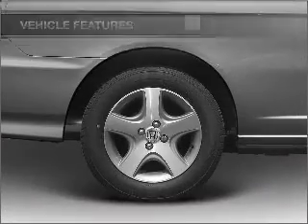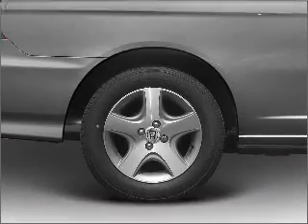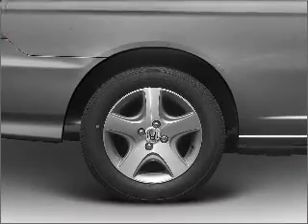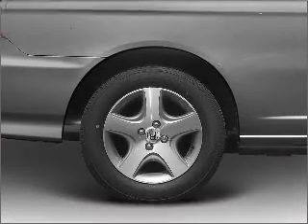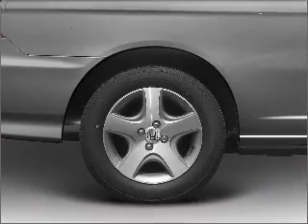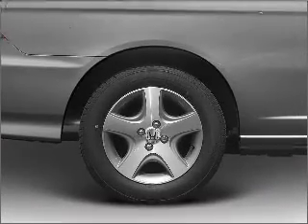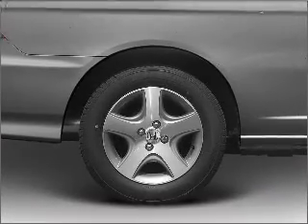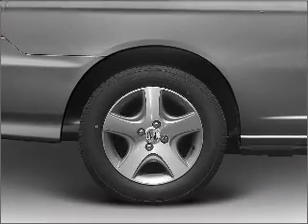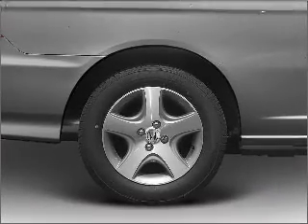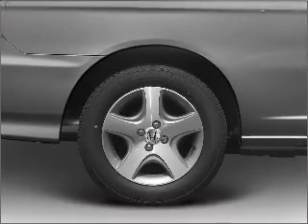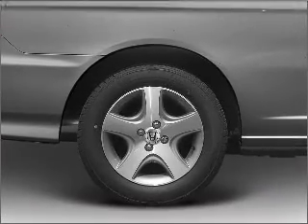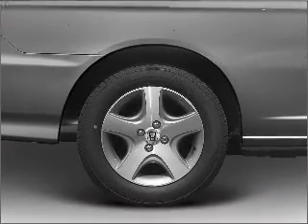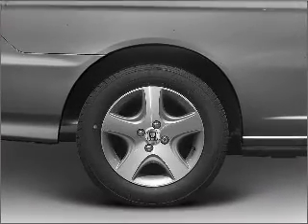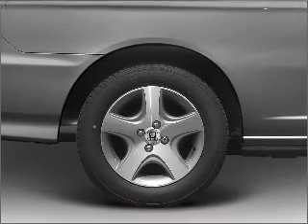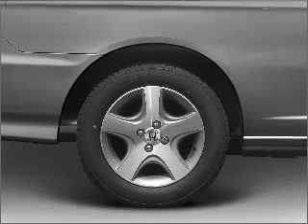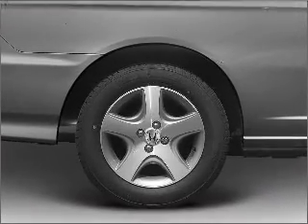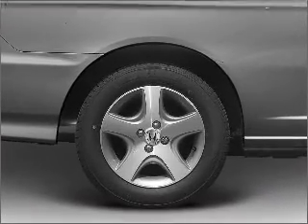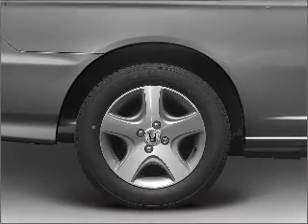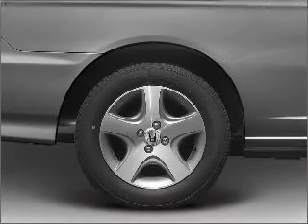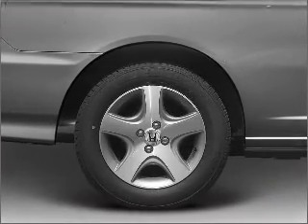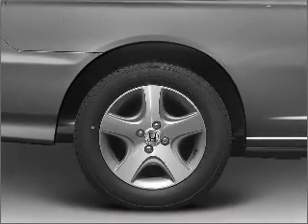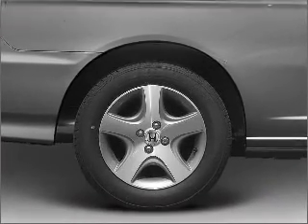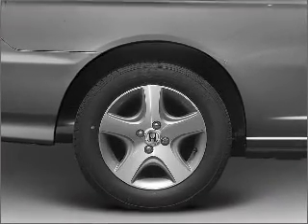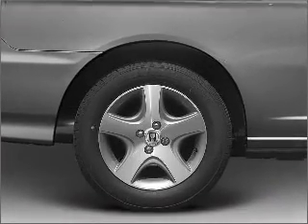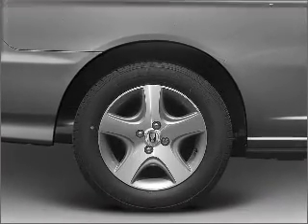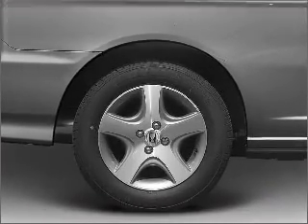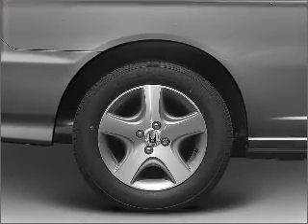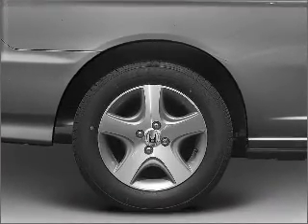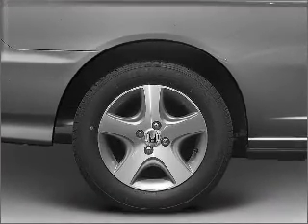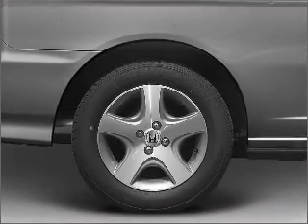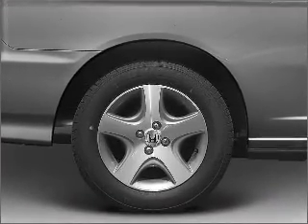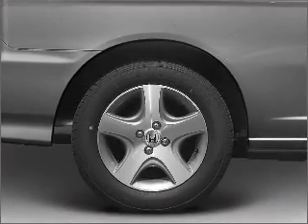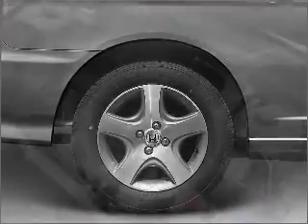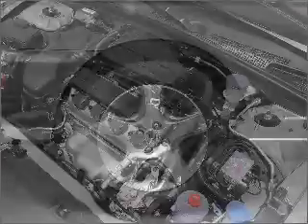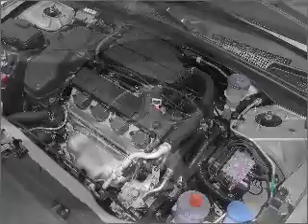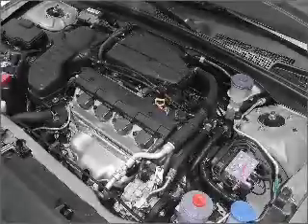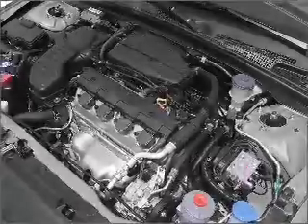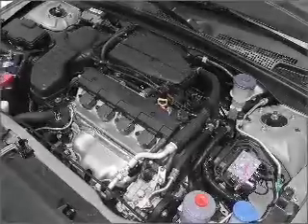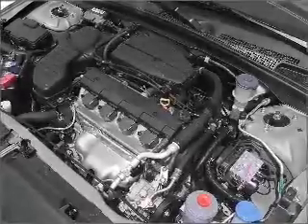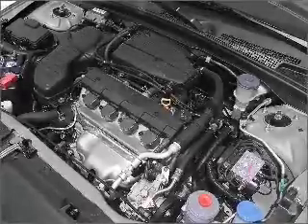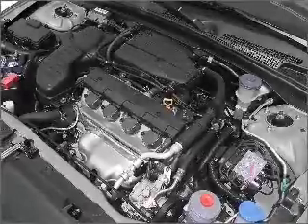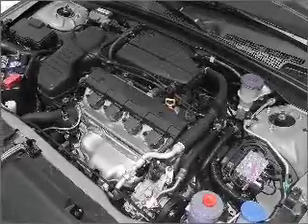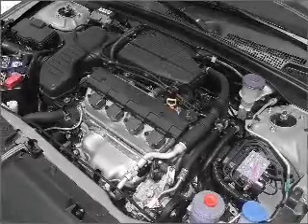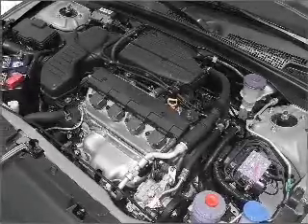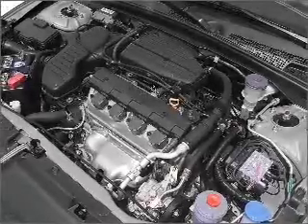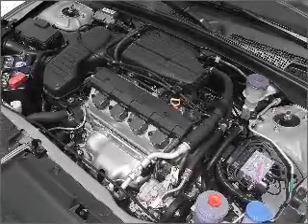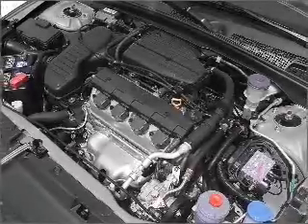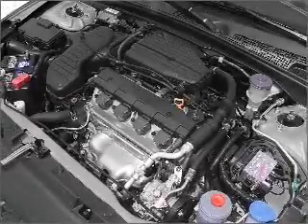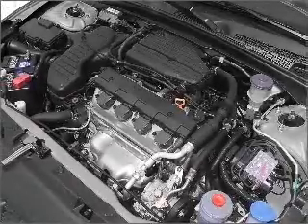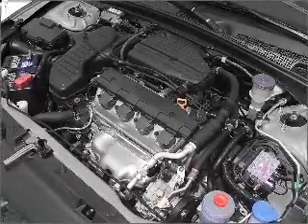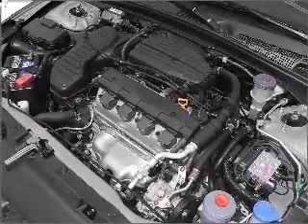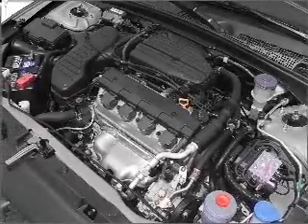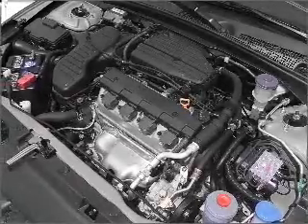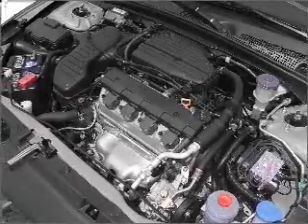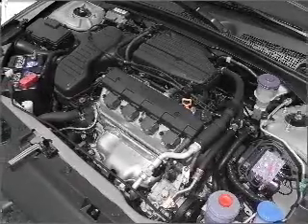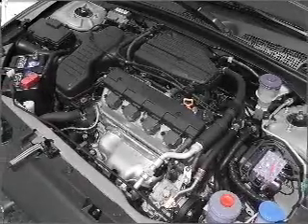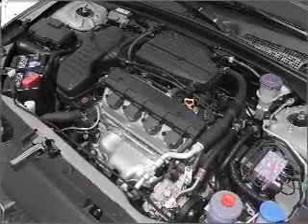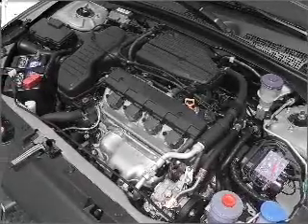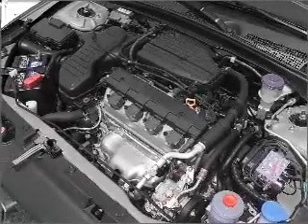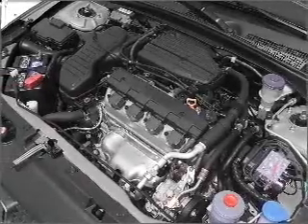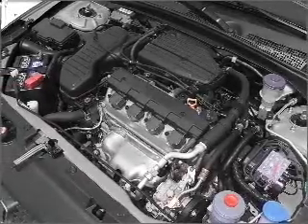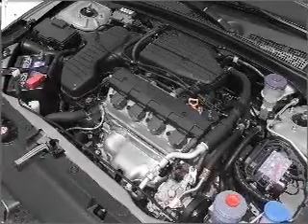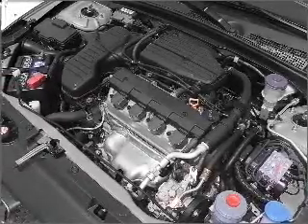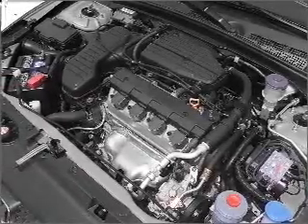Air conditioning, power steering, an alarm system, an AM-FM stereo with a CD player, and adjustable tilt steering wheel.